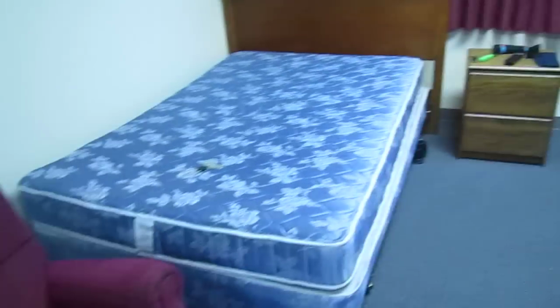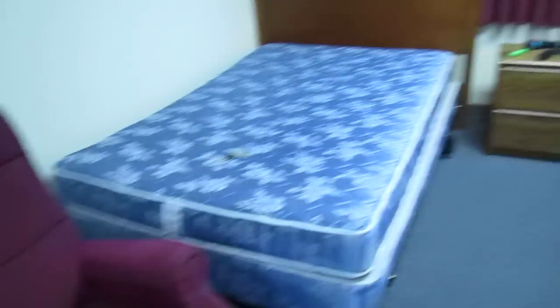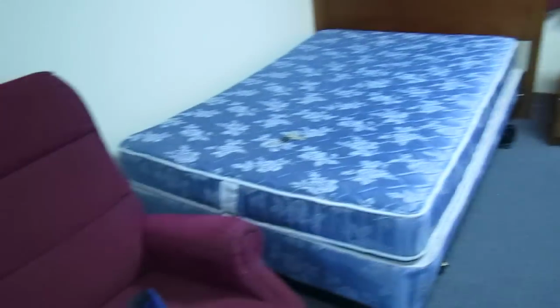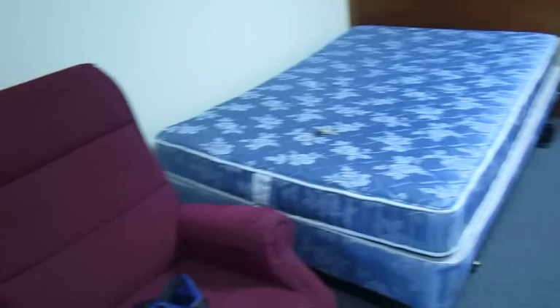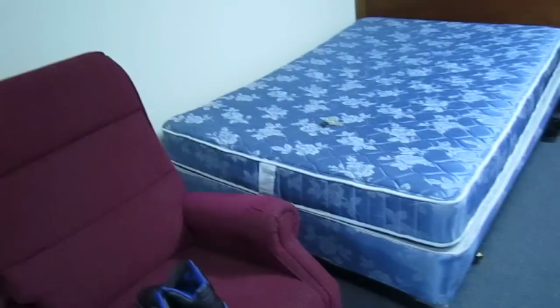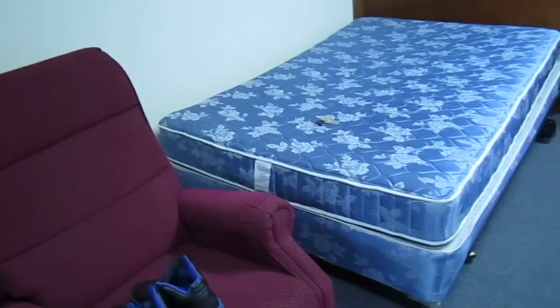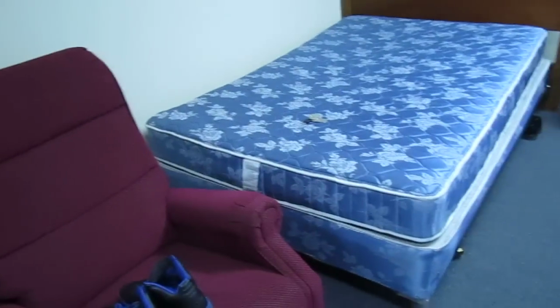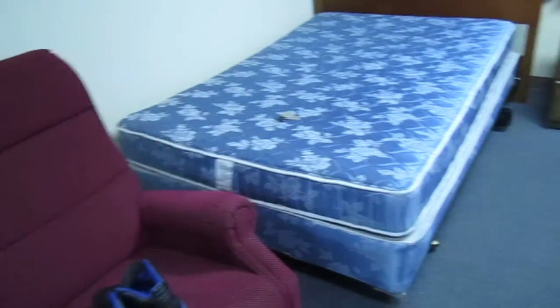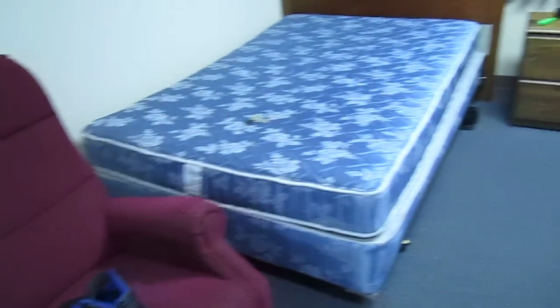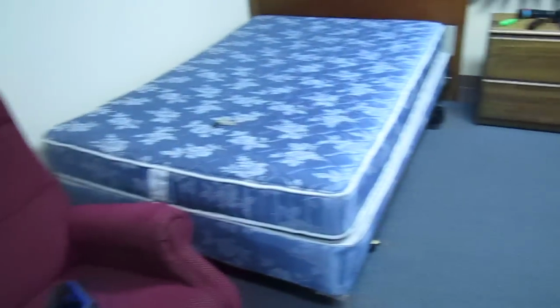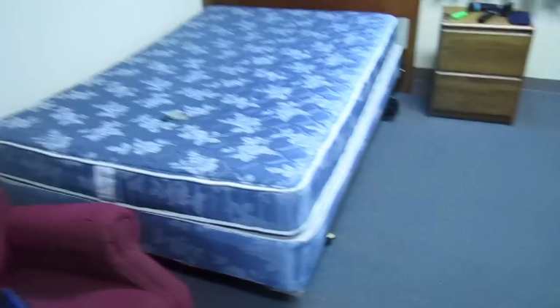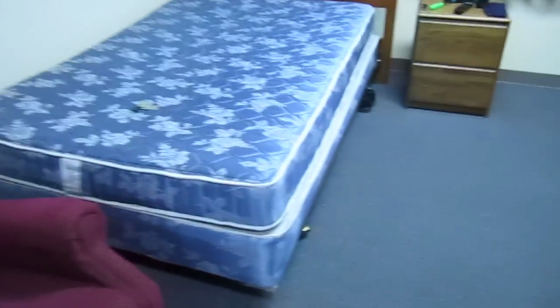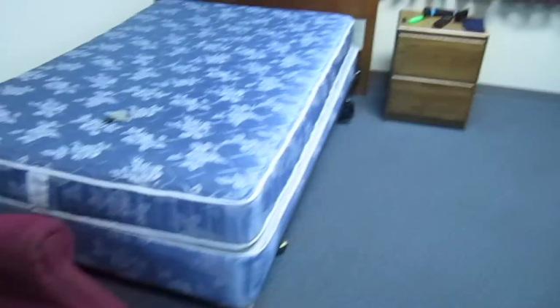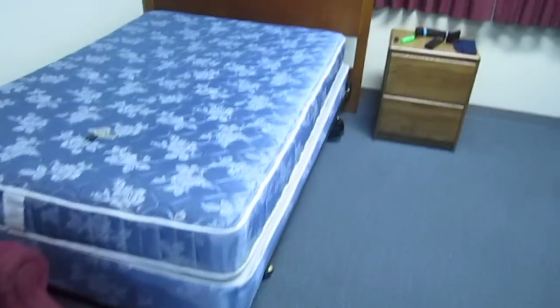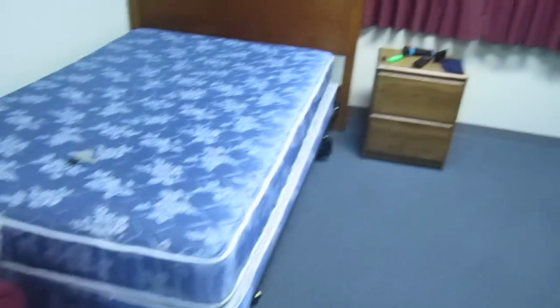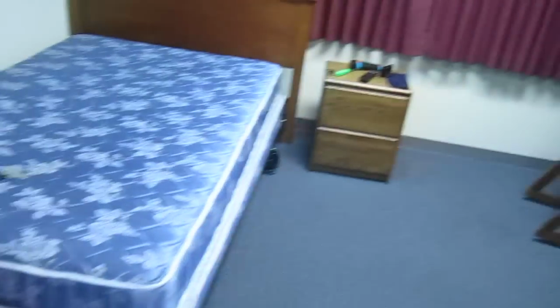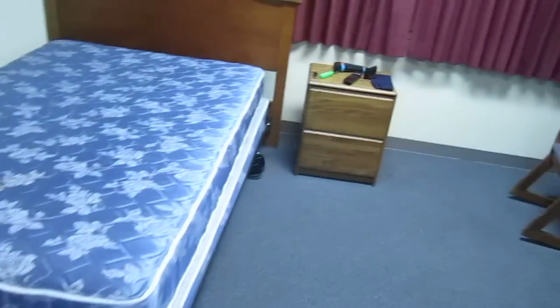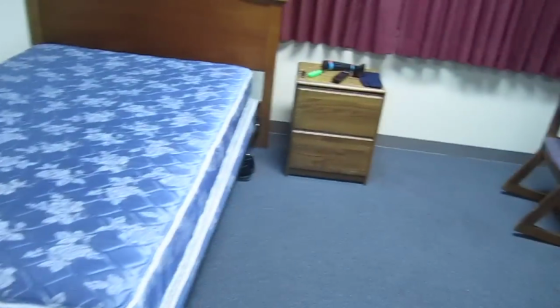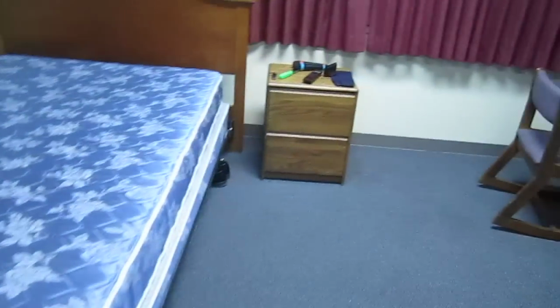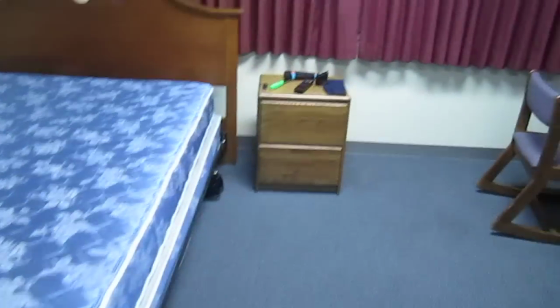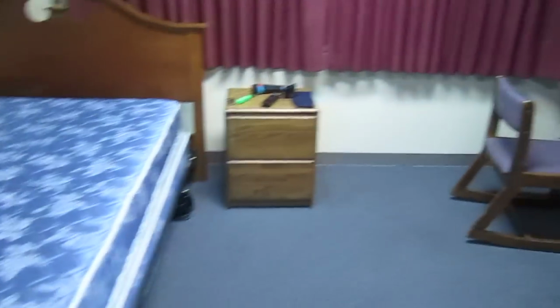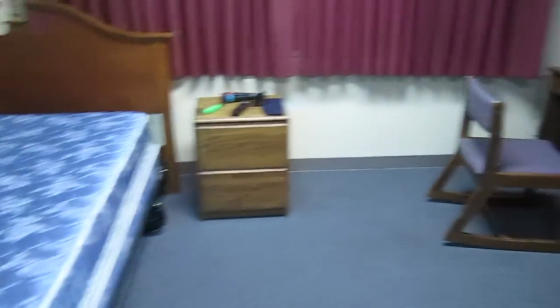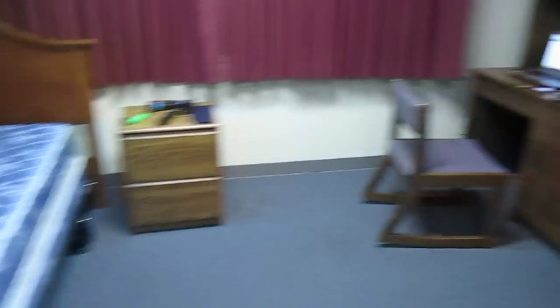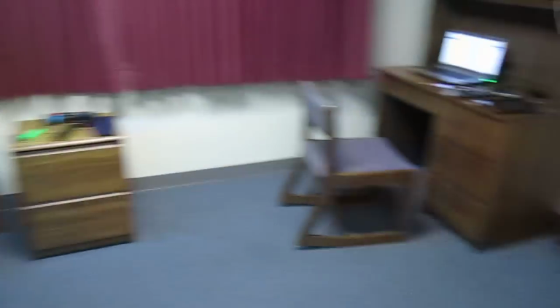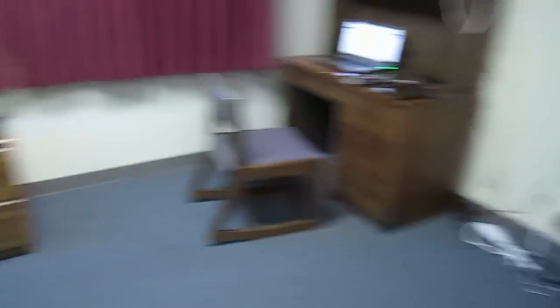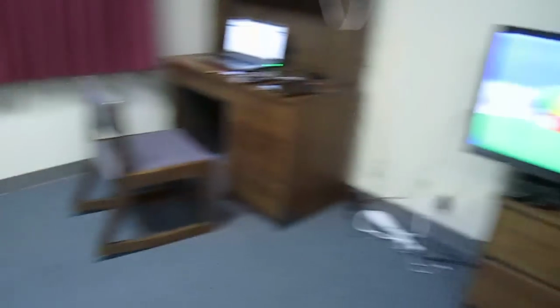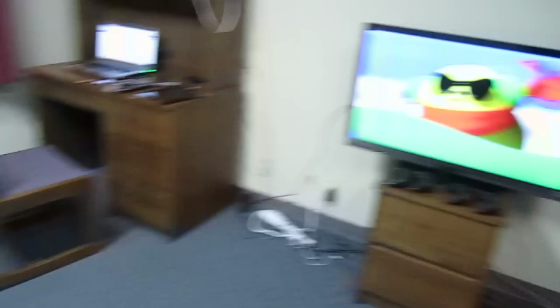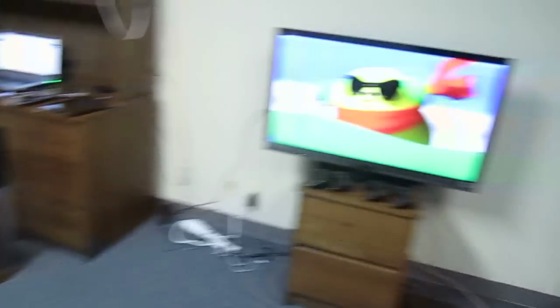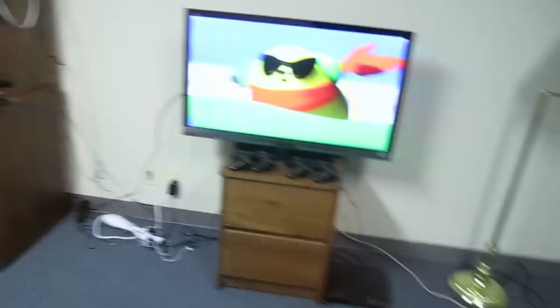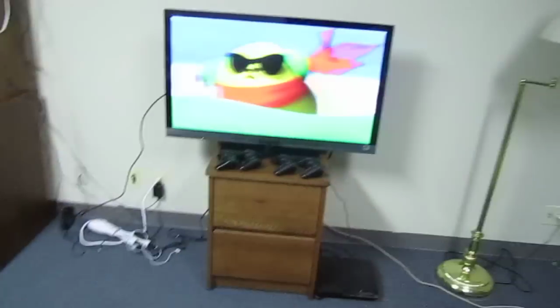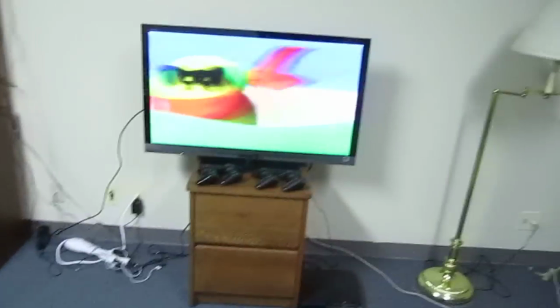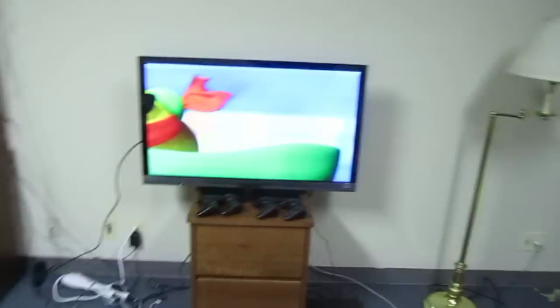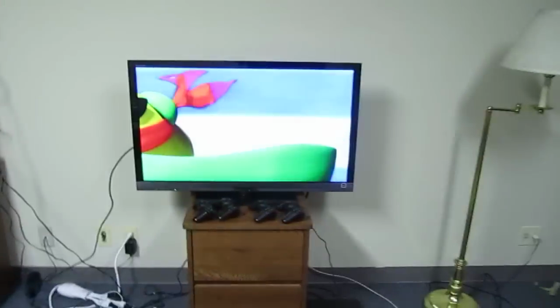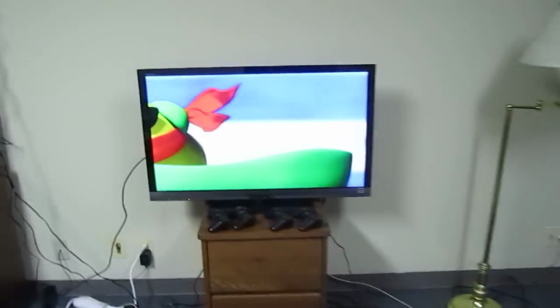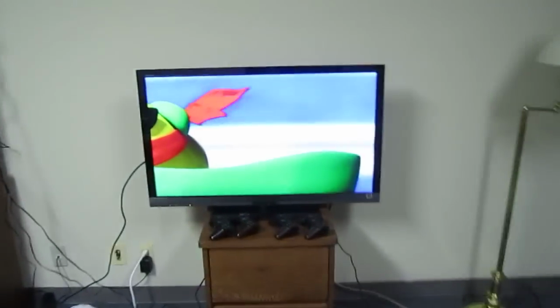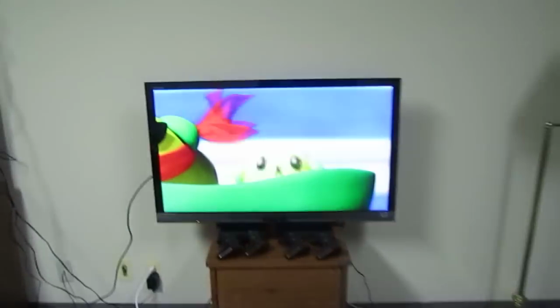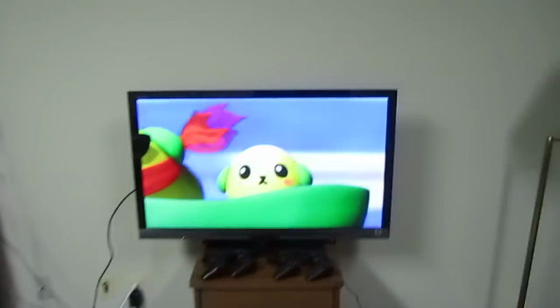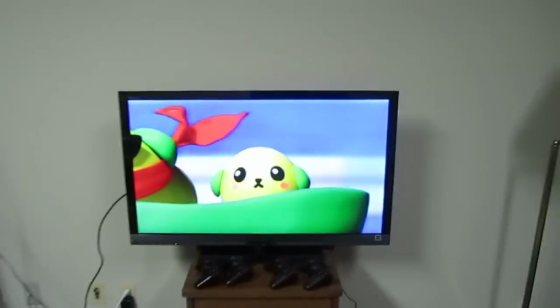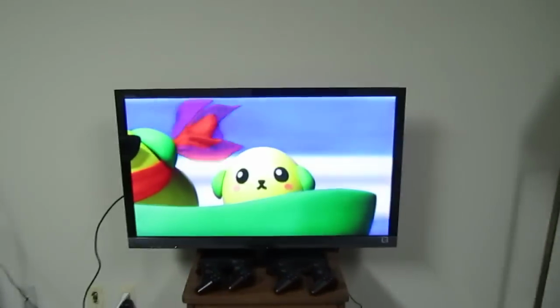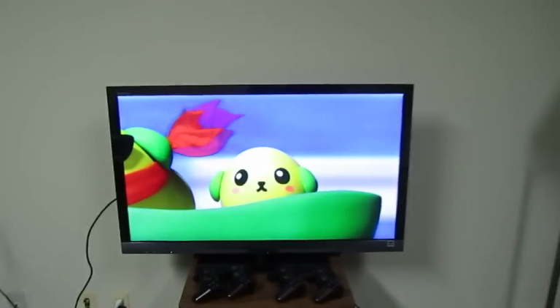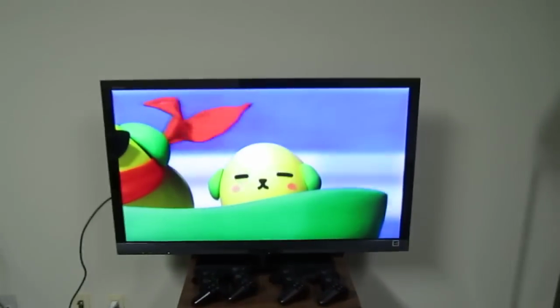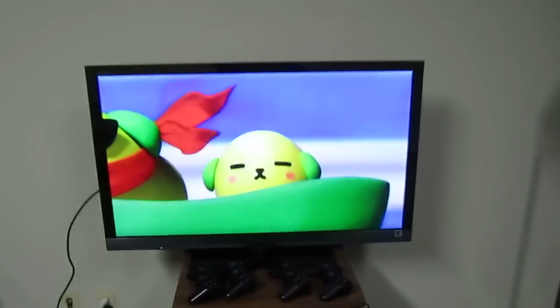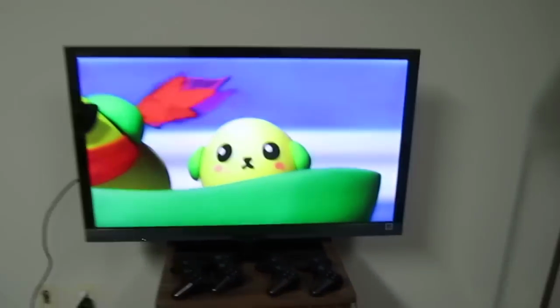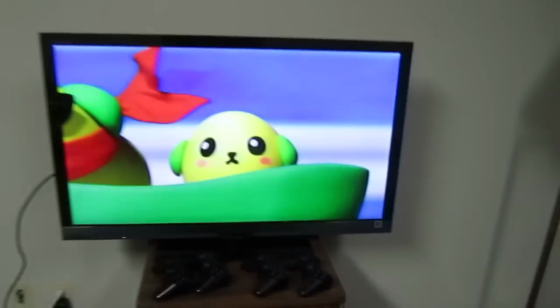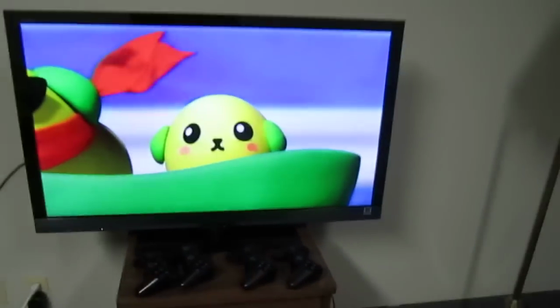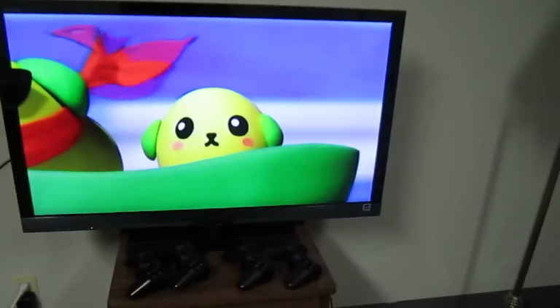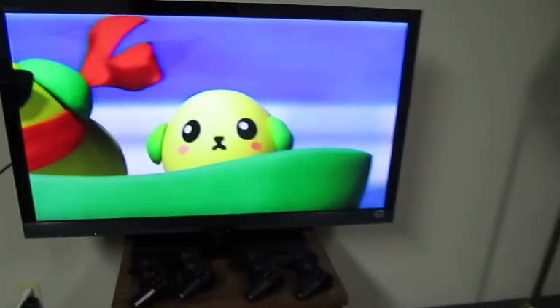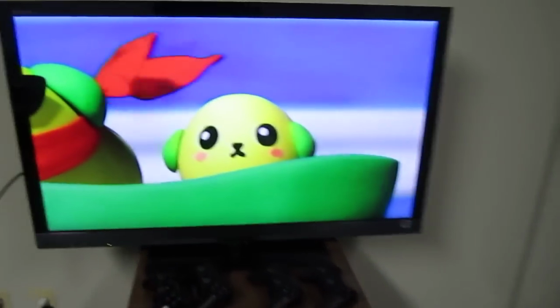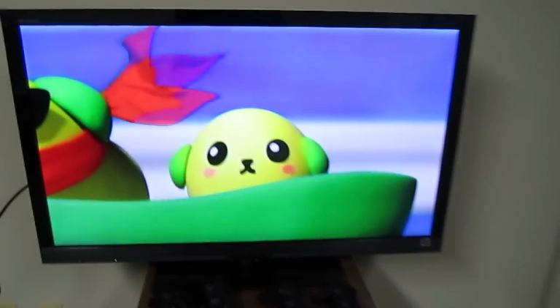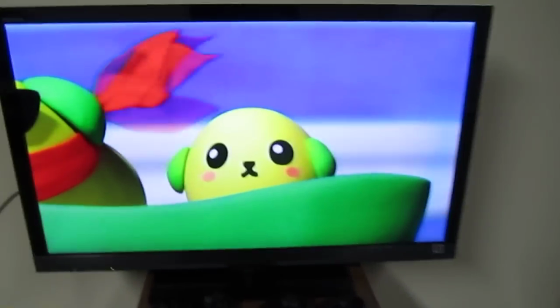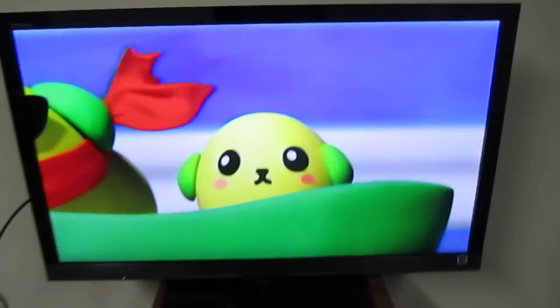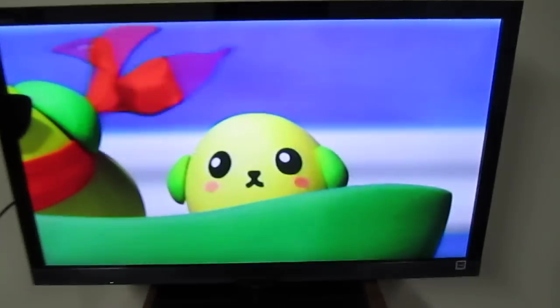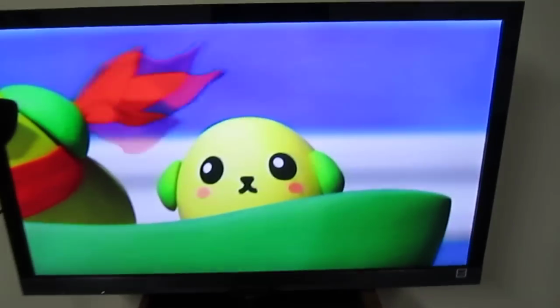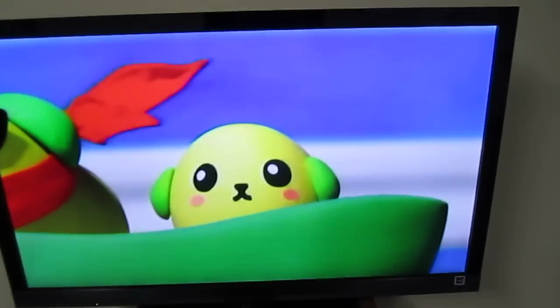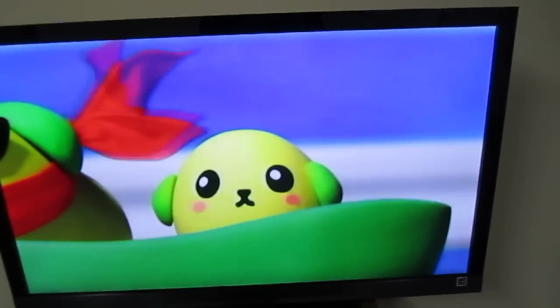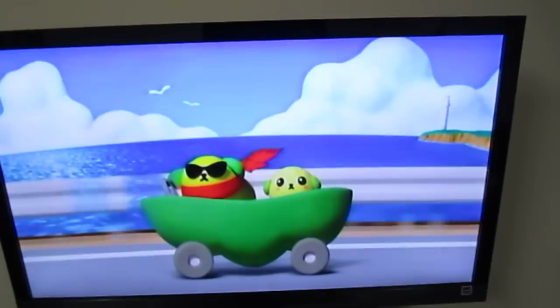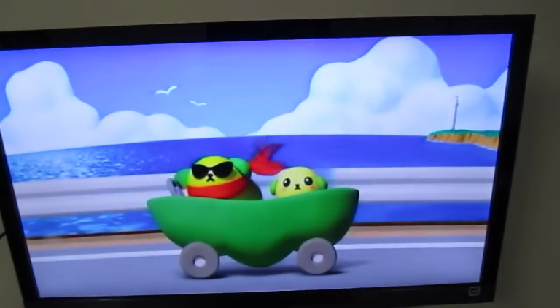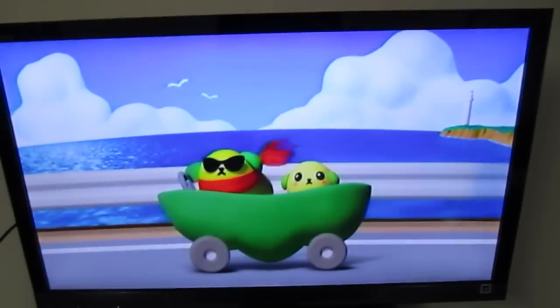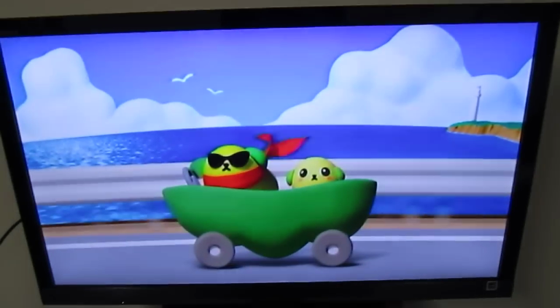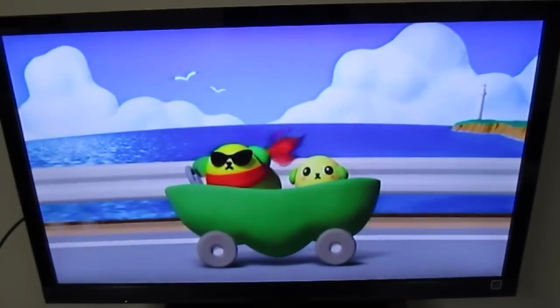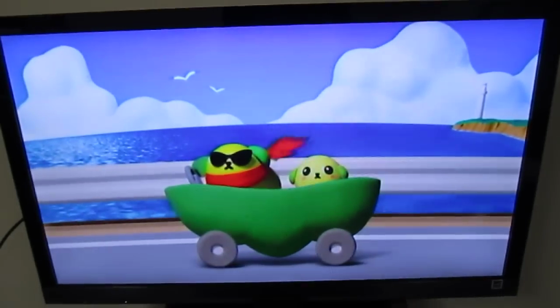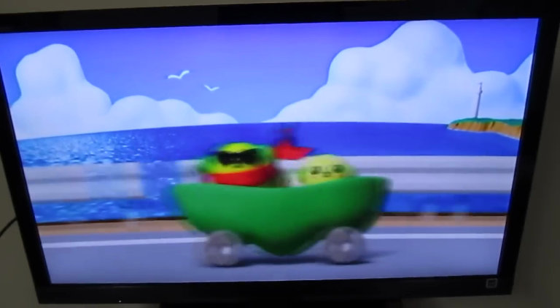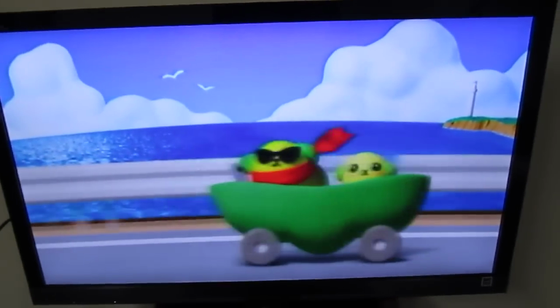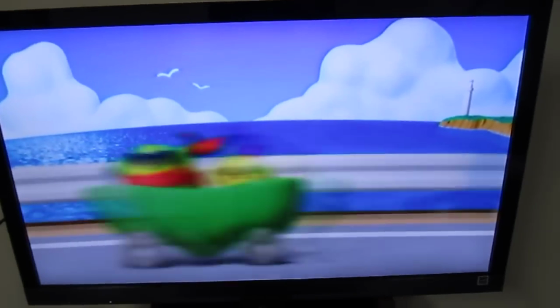I got my bed. I don't have any sheets yet, but yeah. Let's see some more Japanese TV.